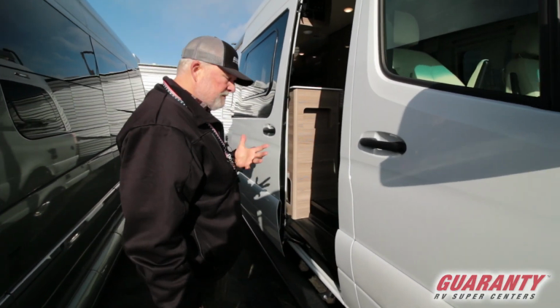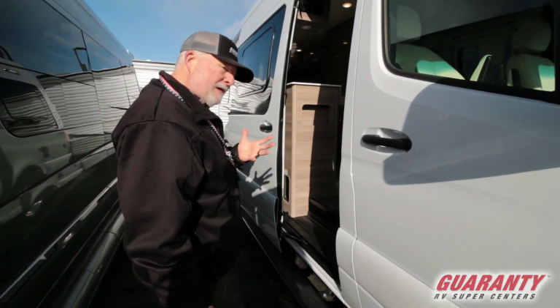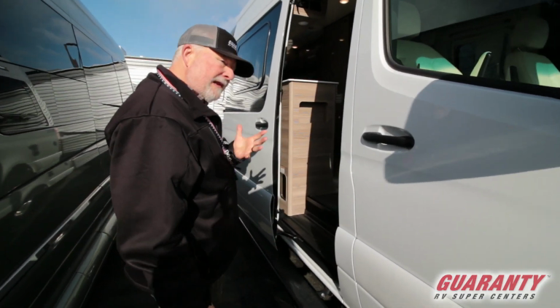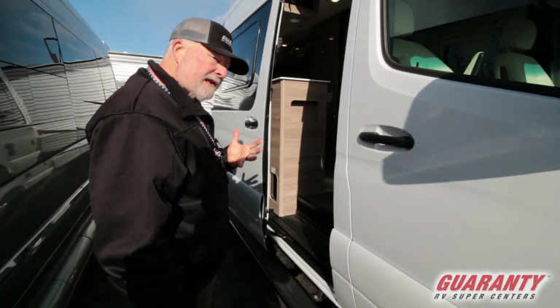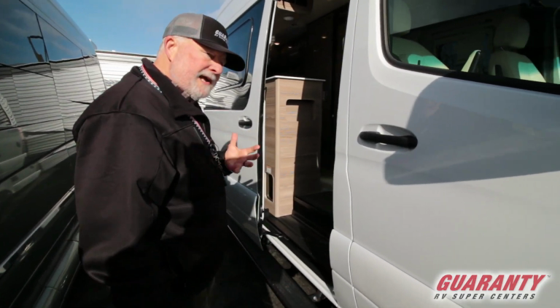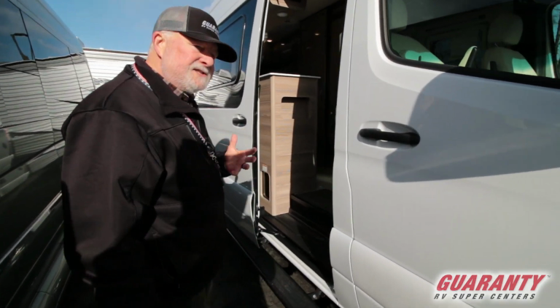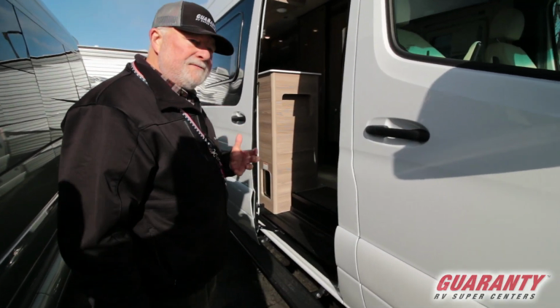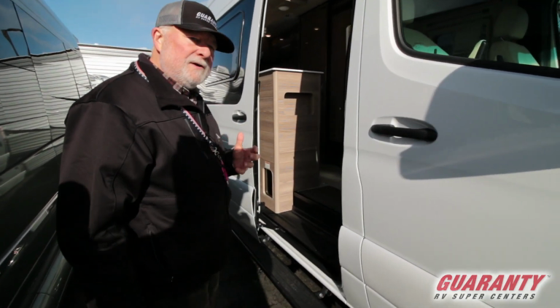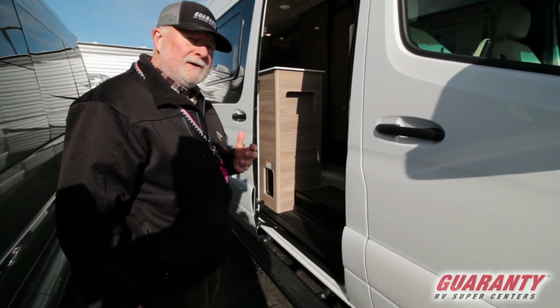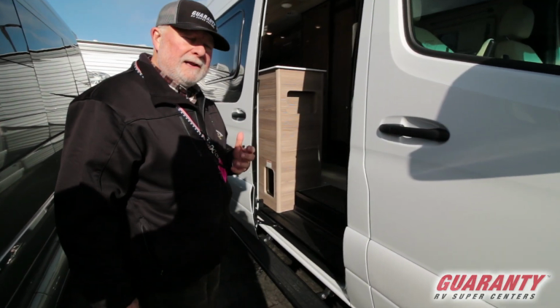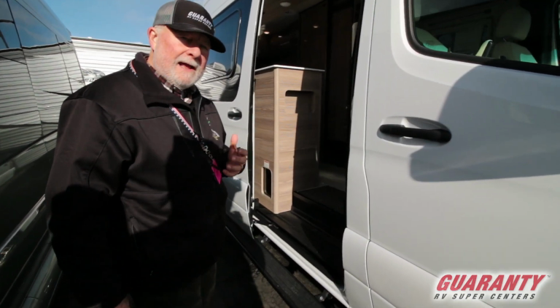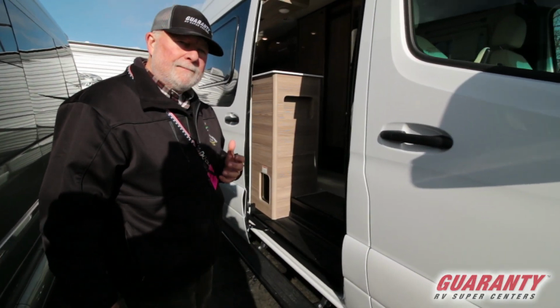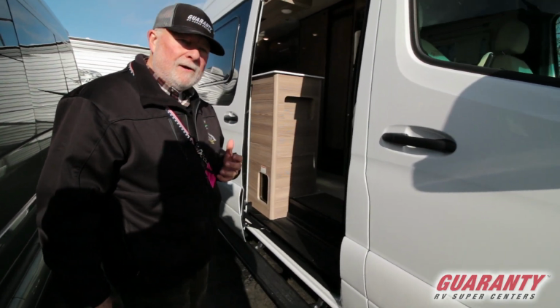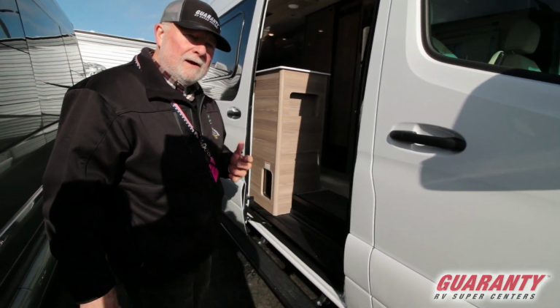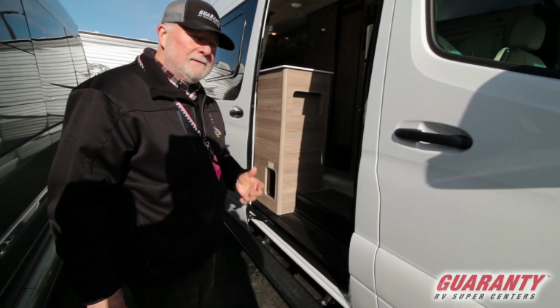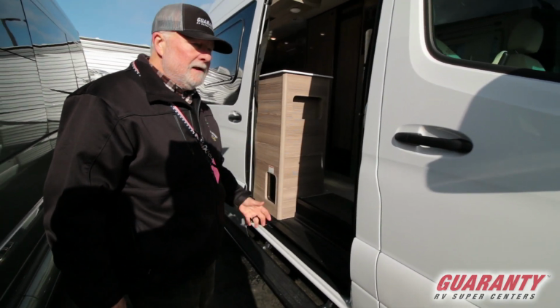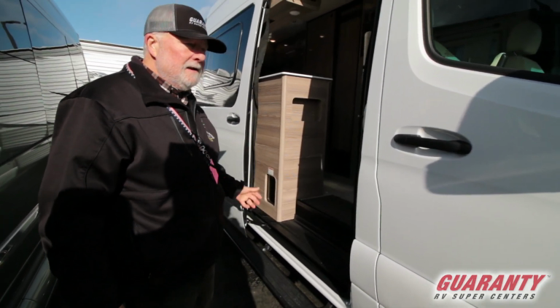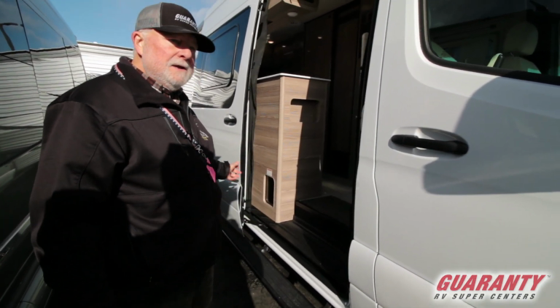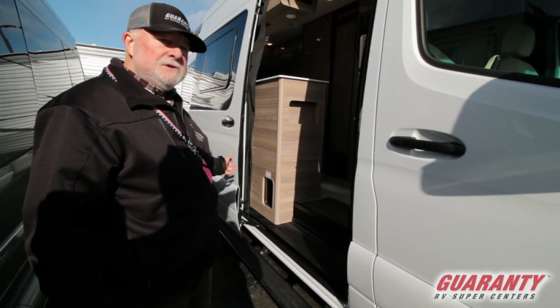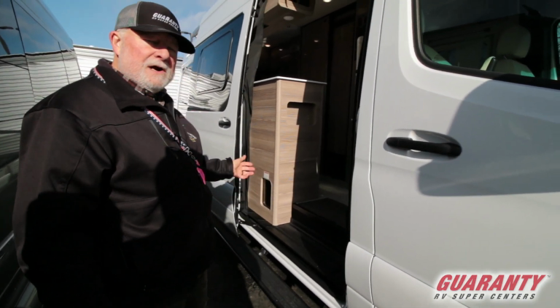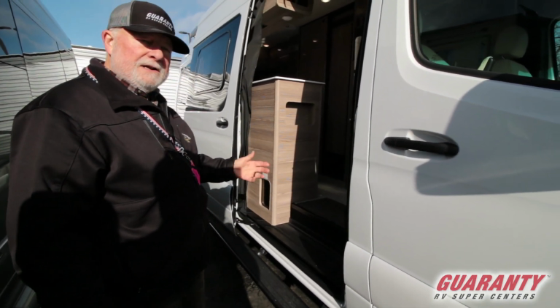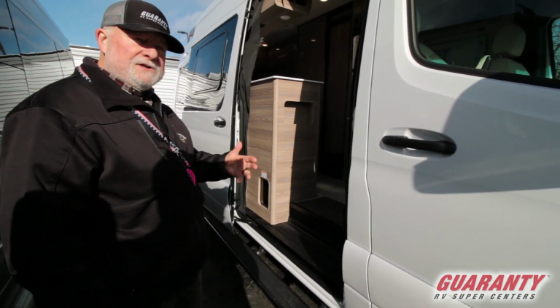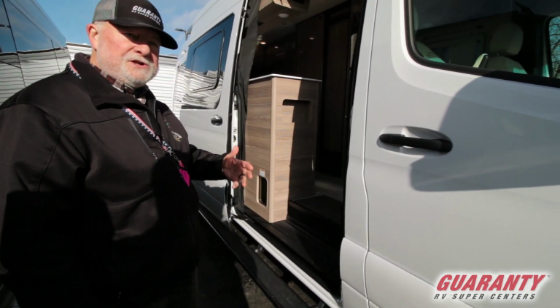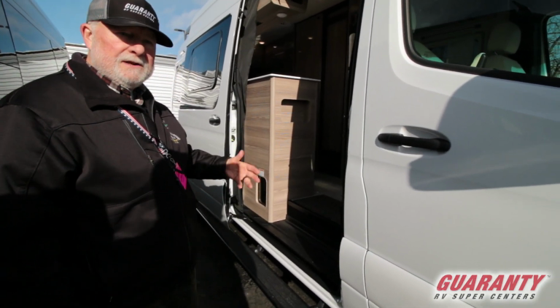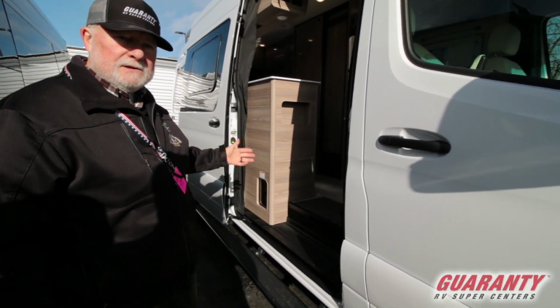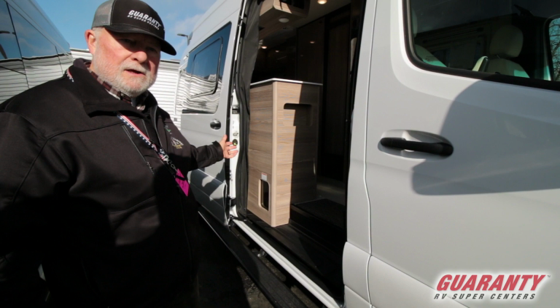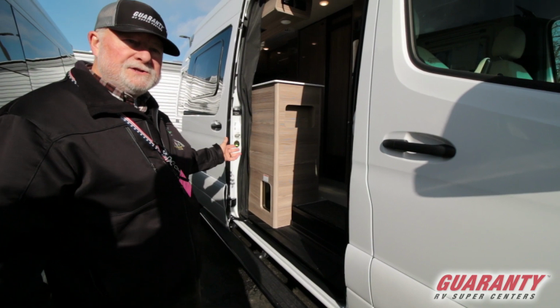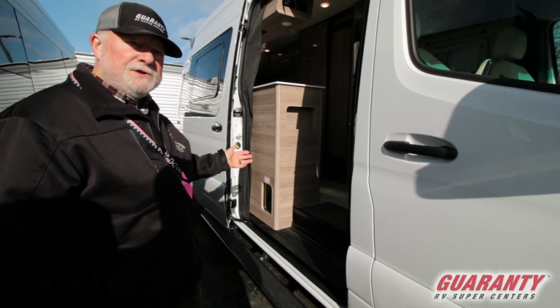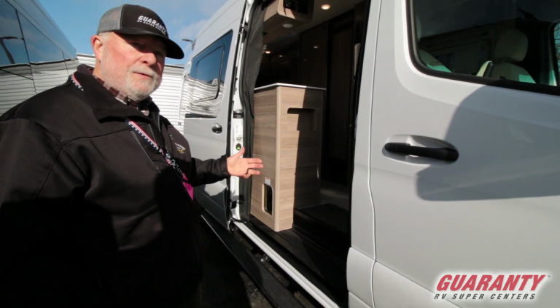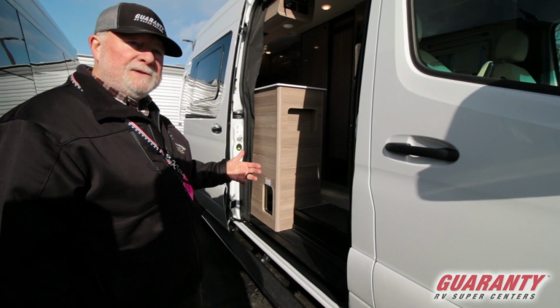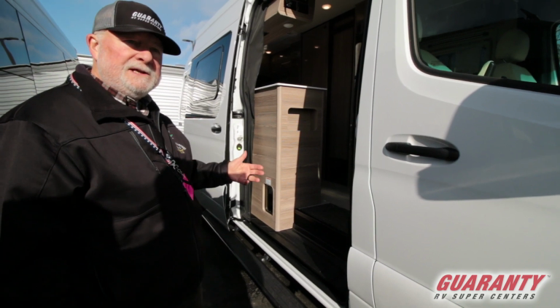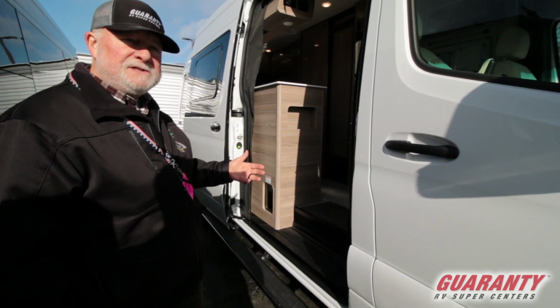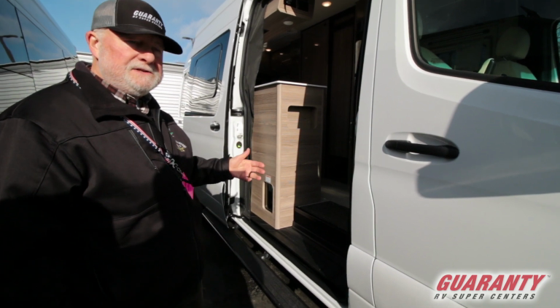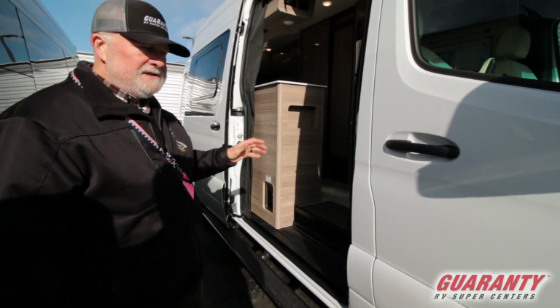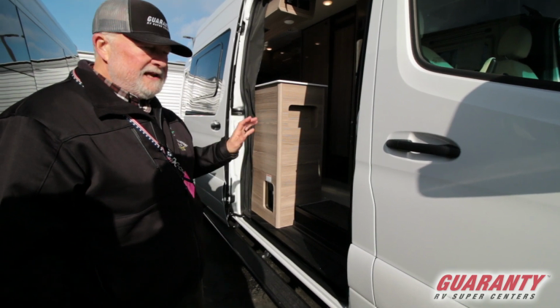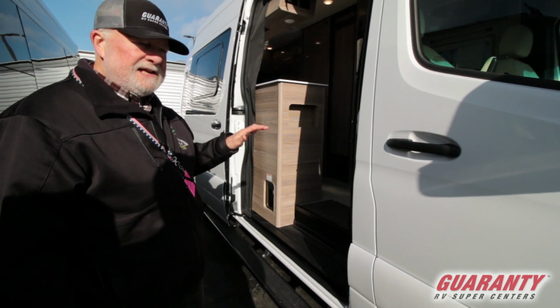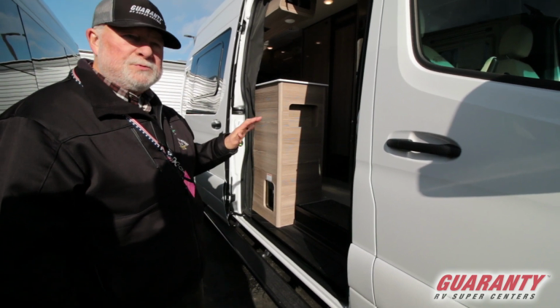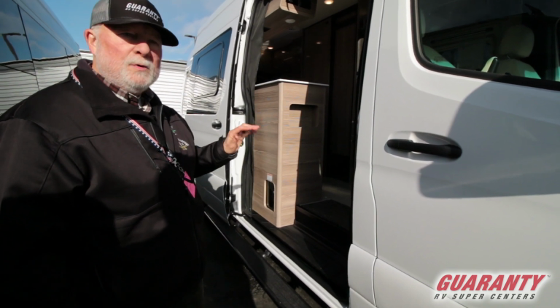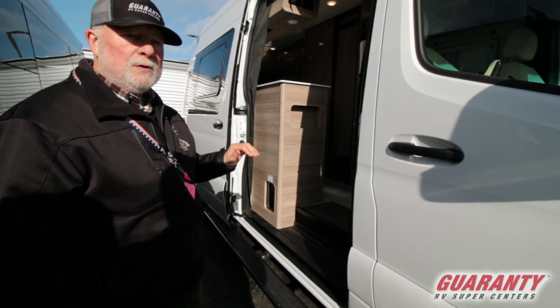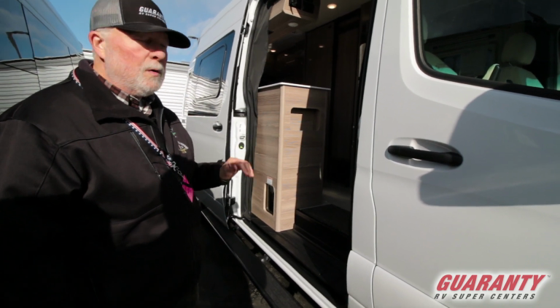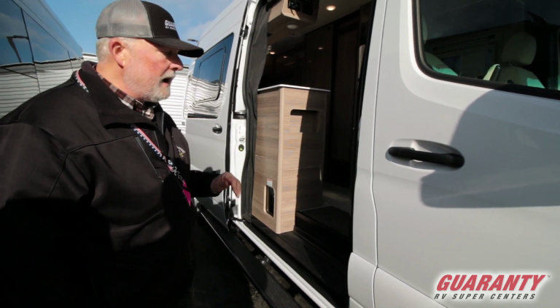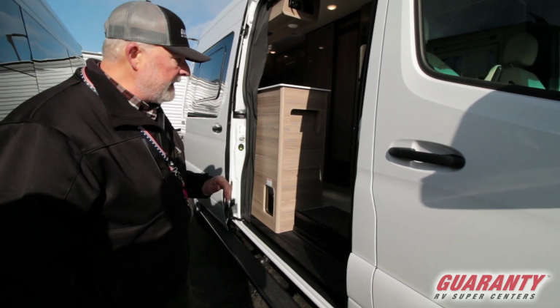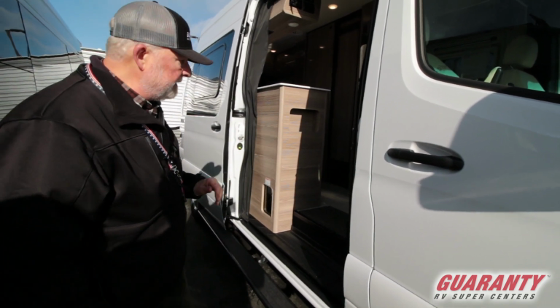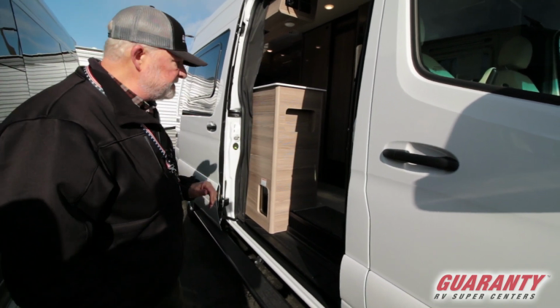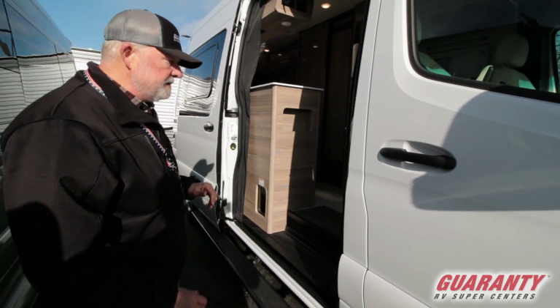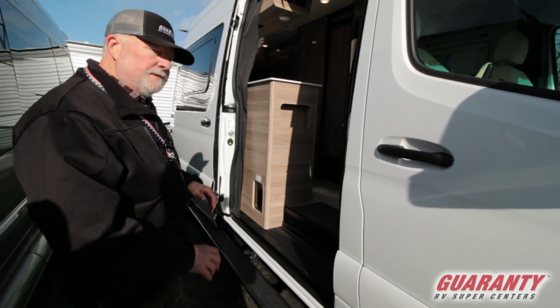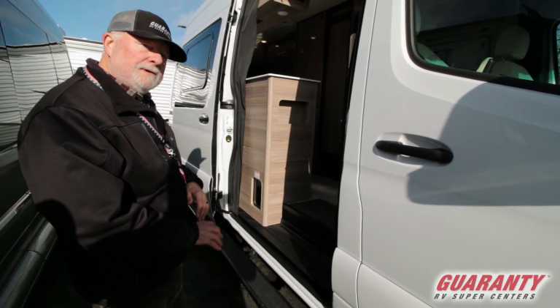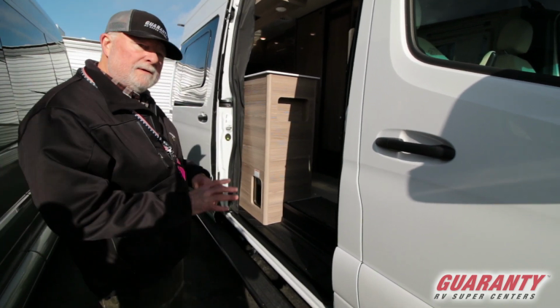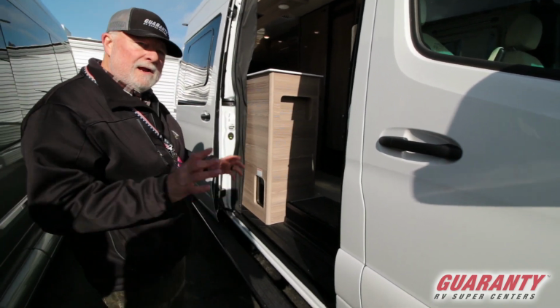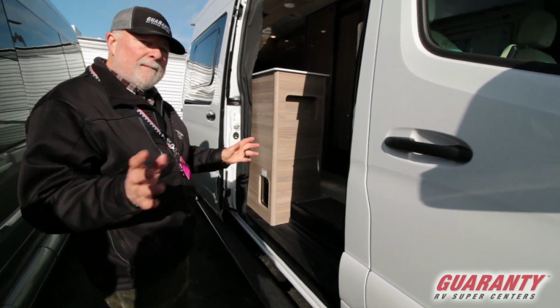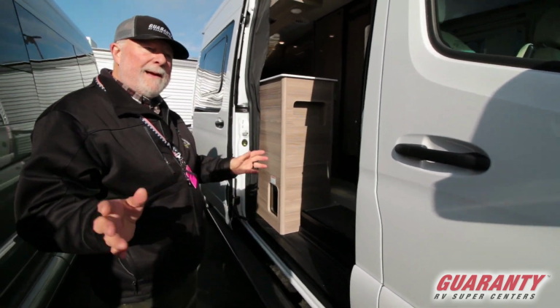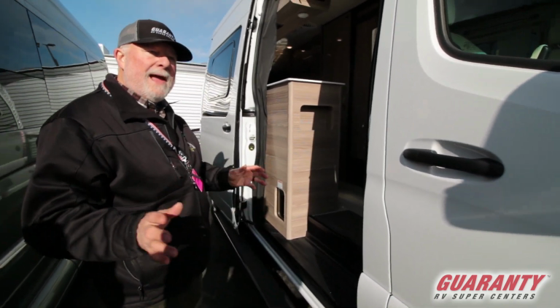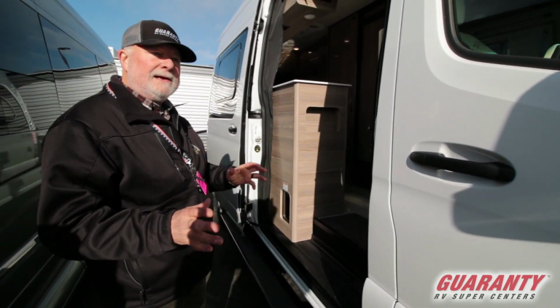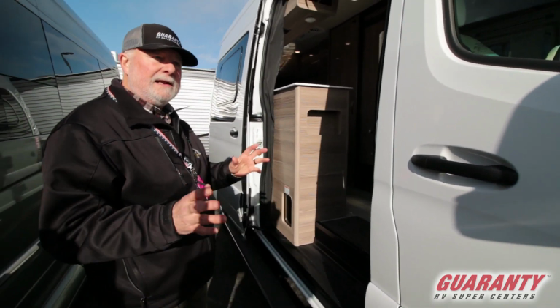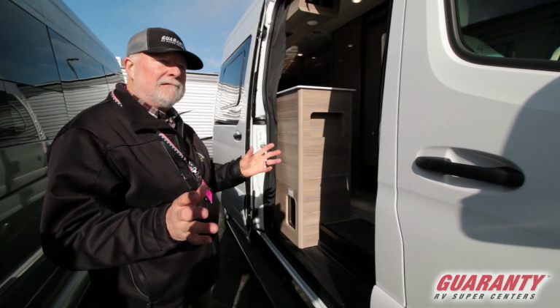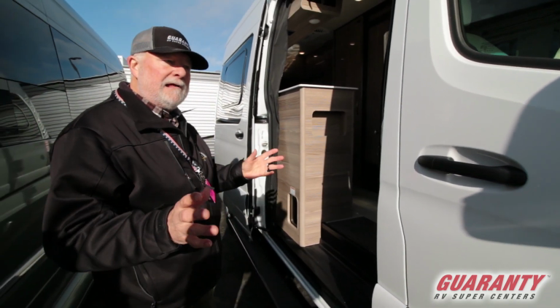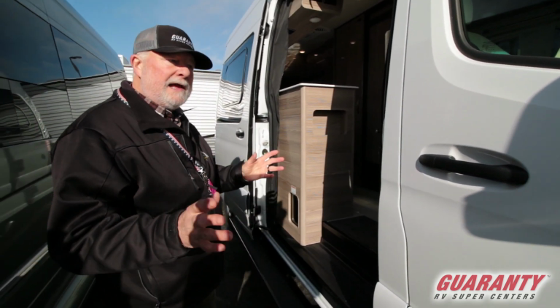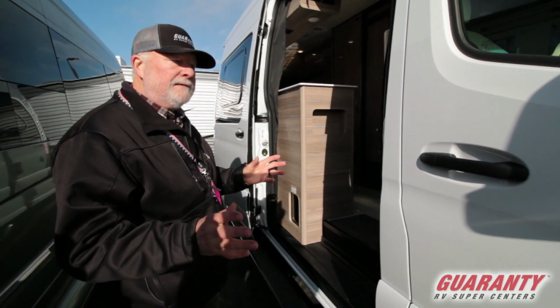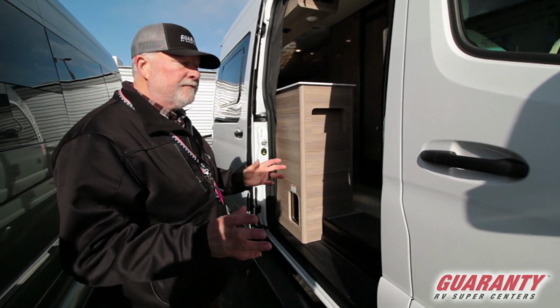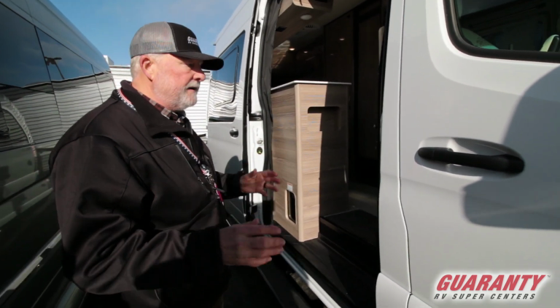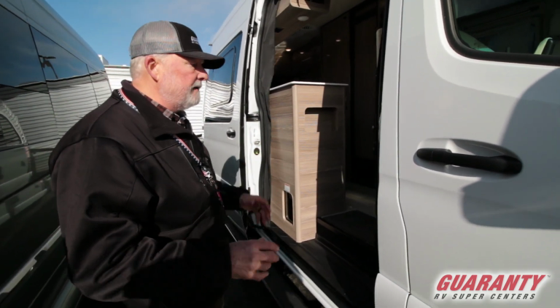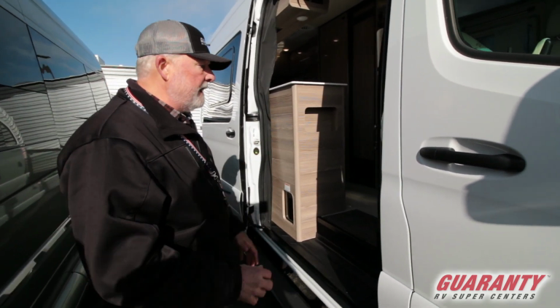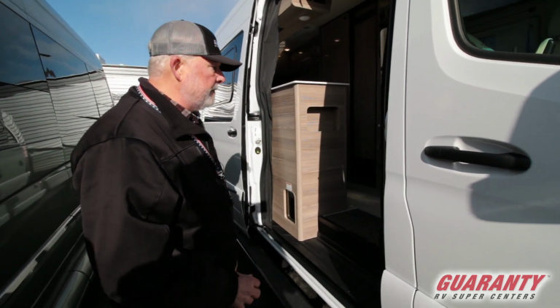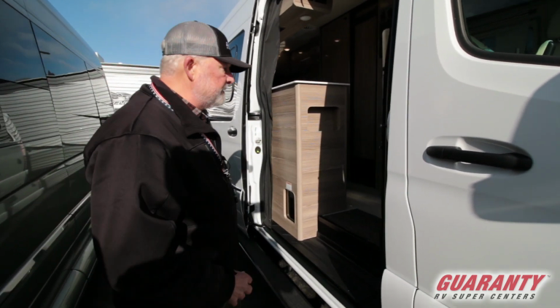Really nice if you're in a campground trying to close and open this — it's real quiet so you're not banging and clanging for your neighbors.